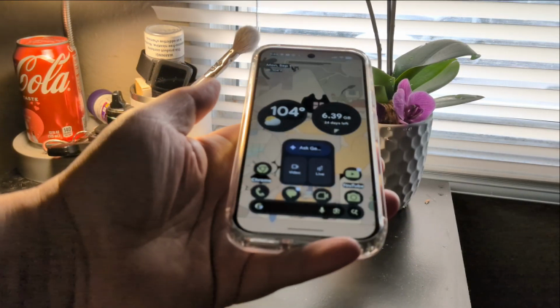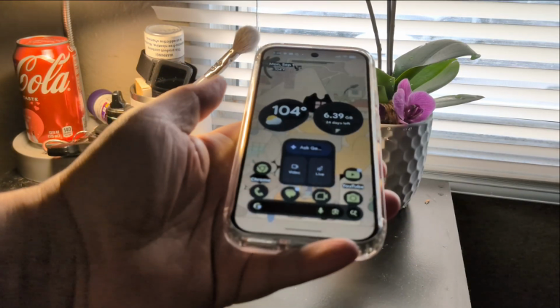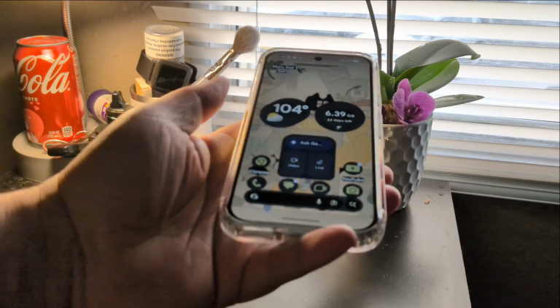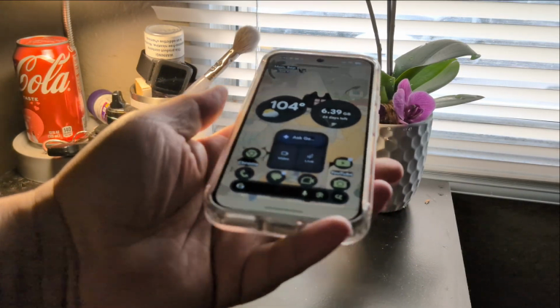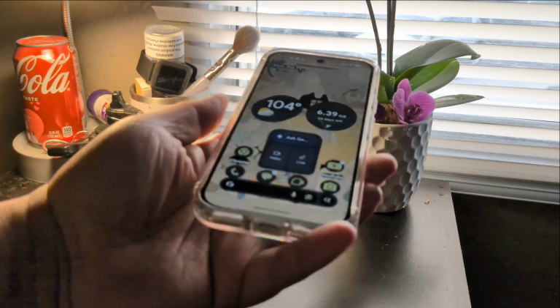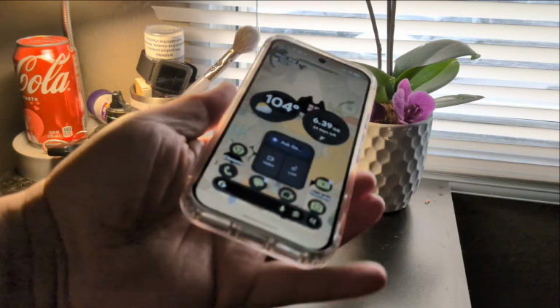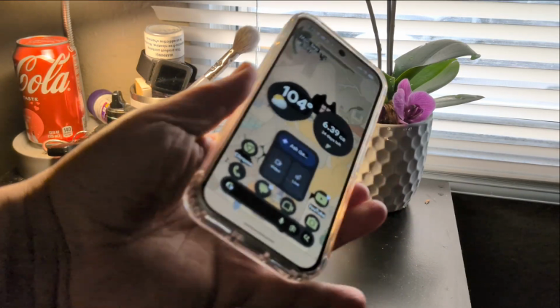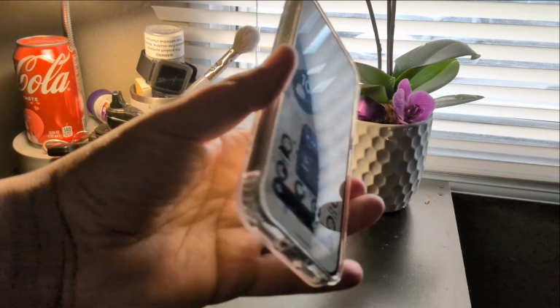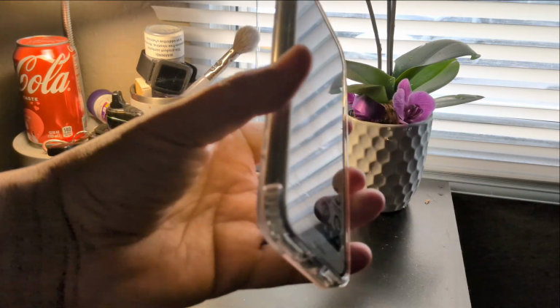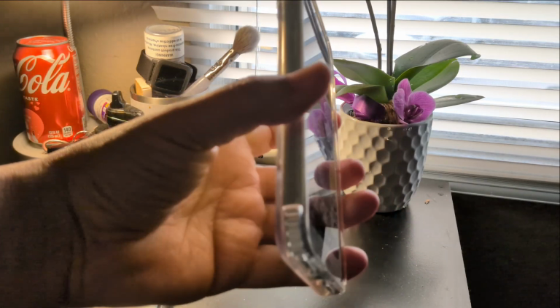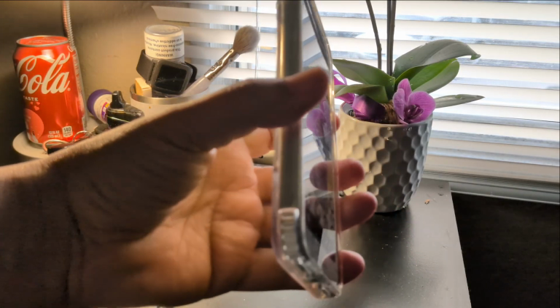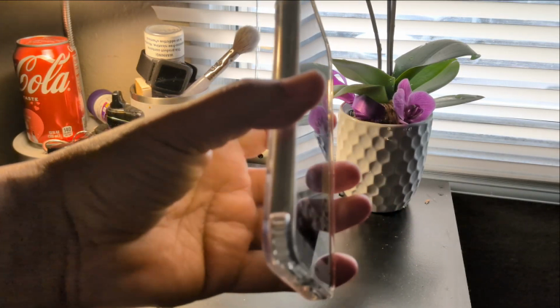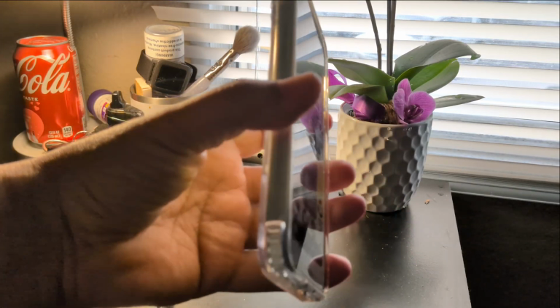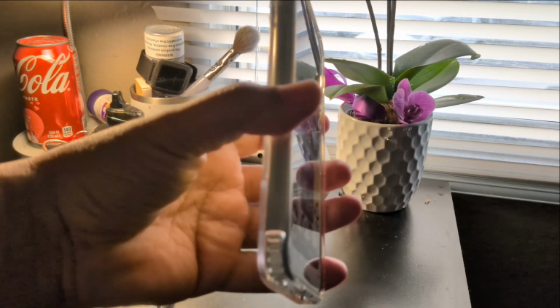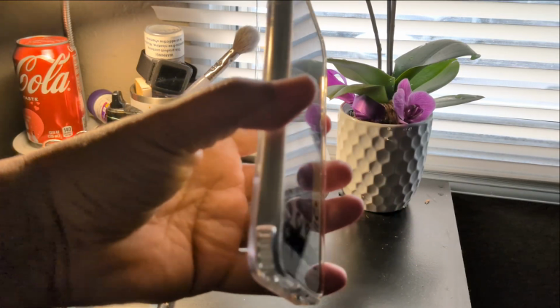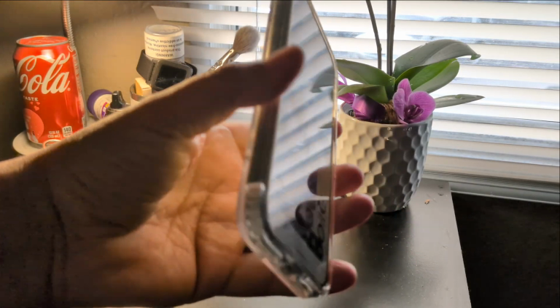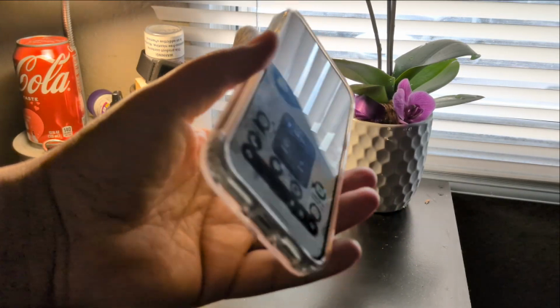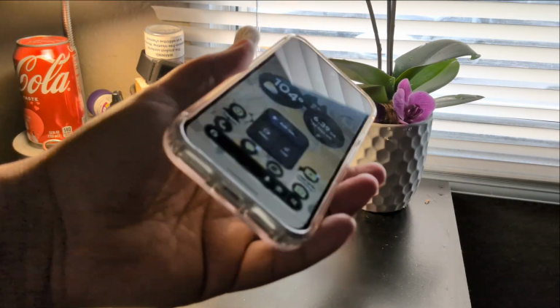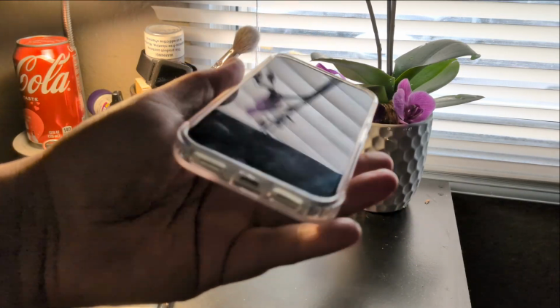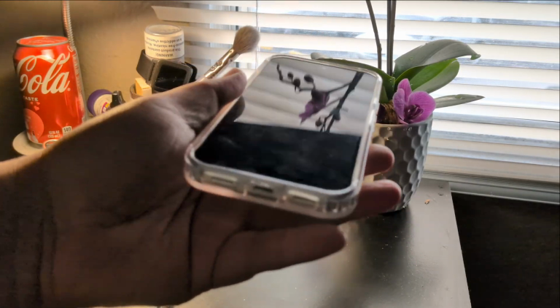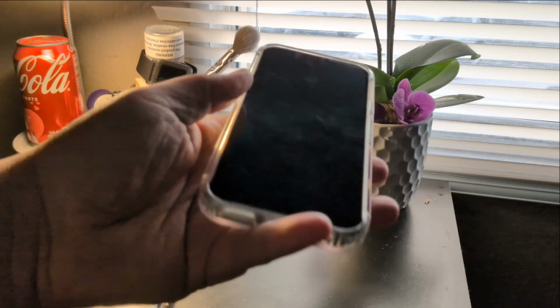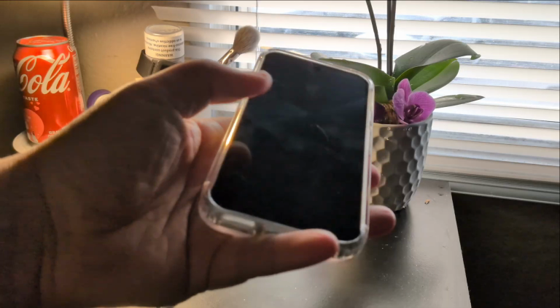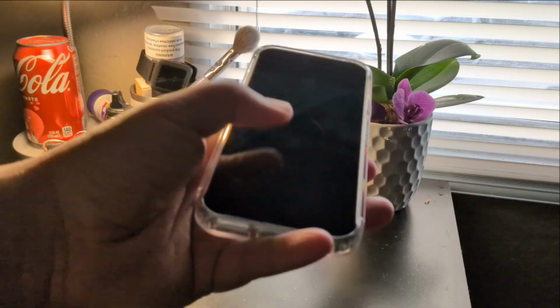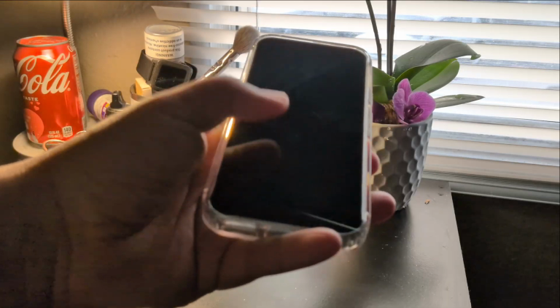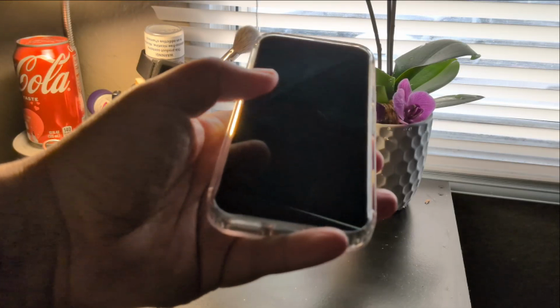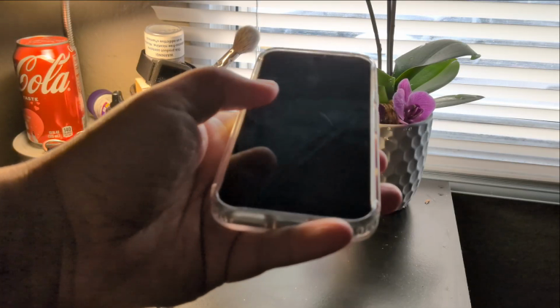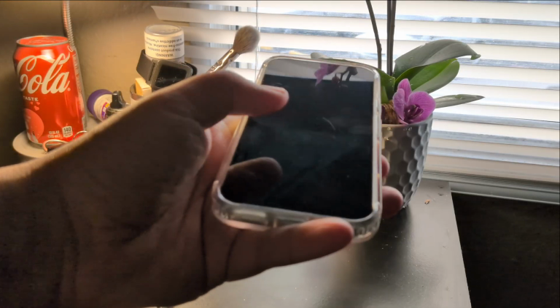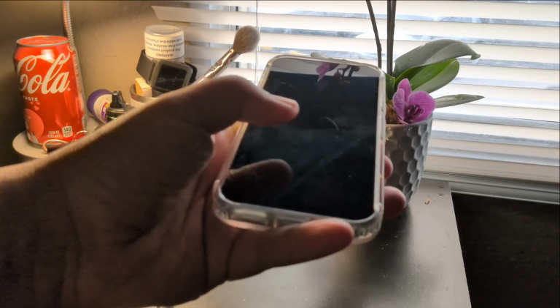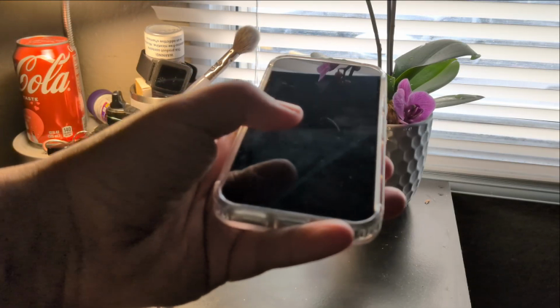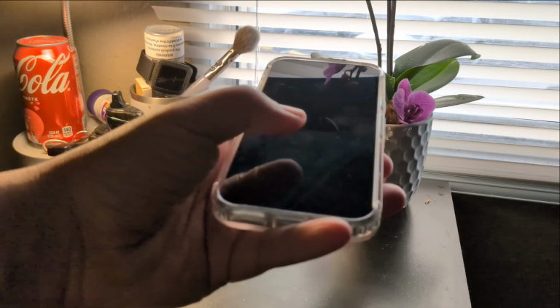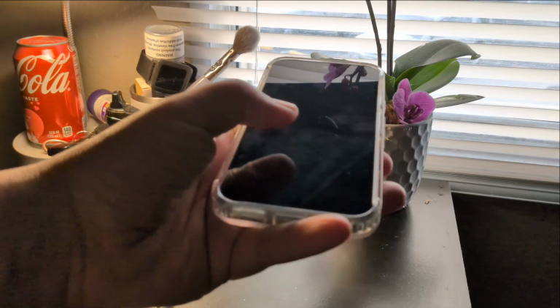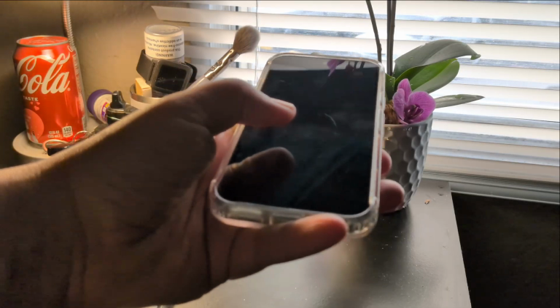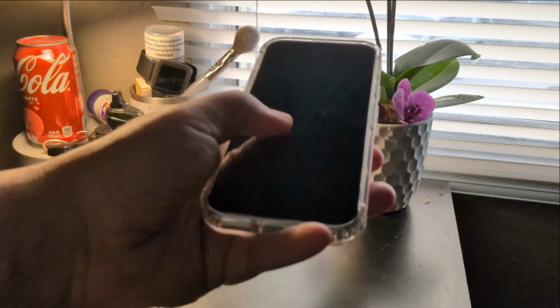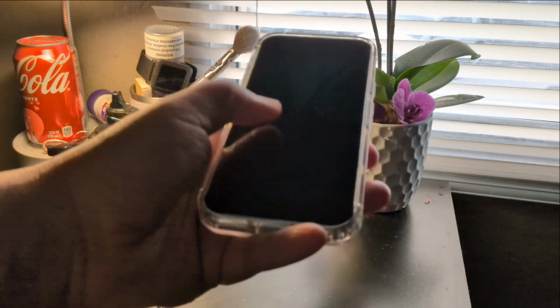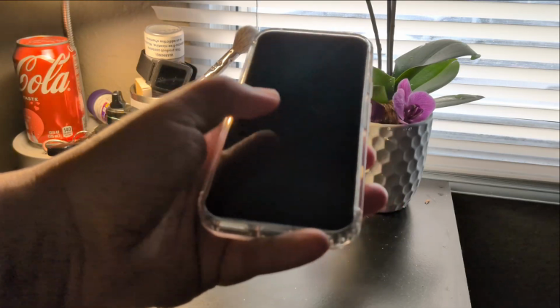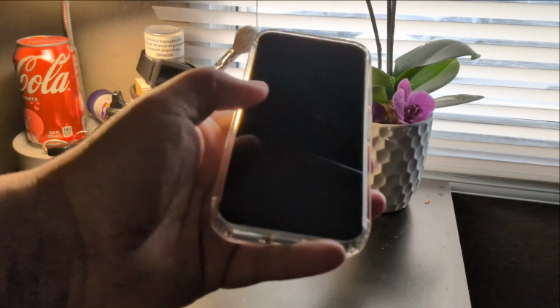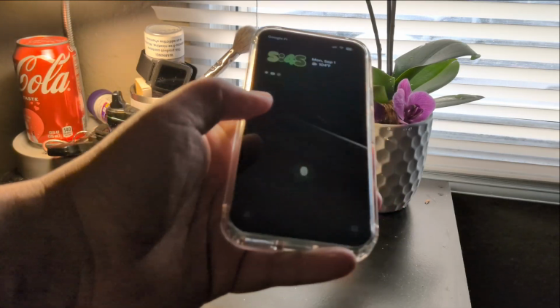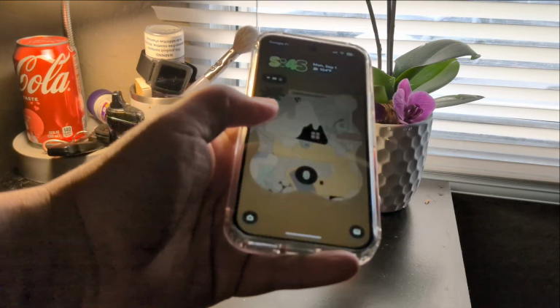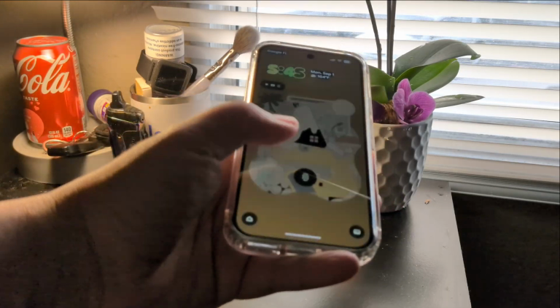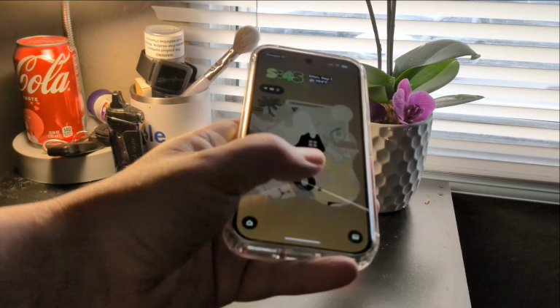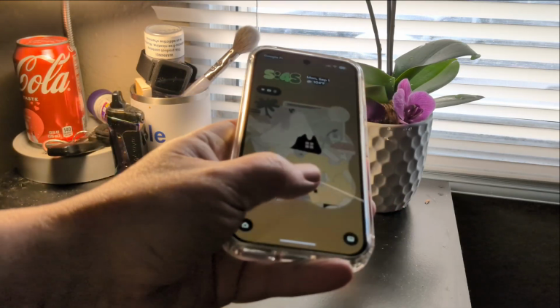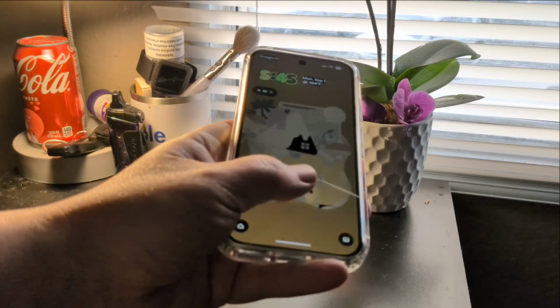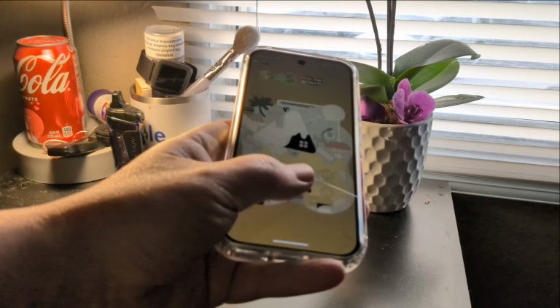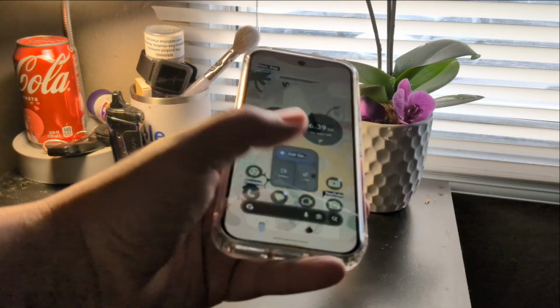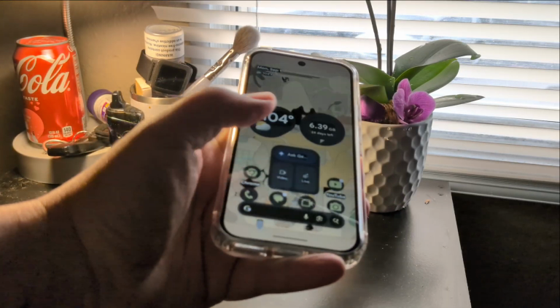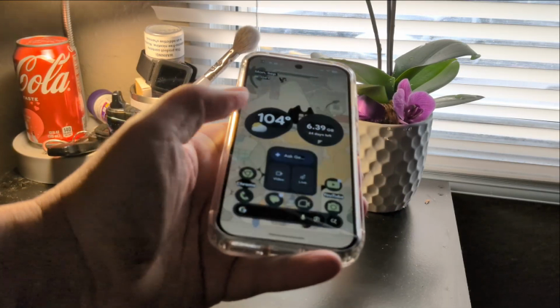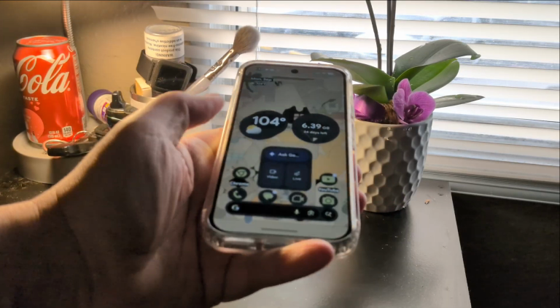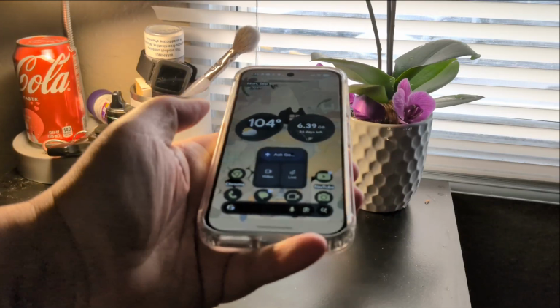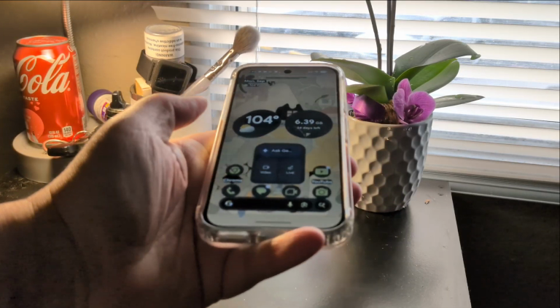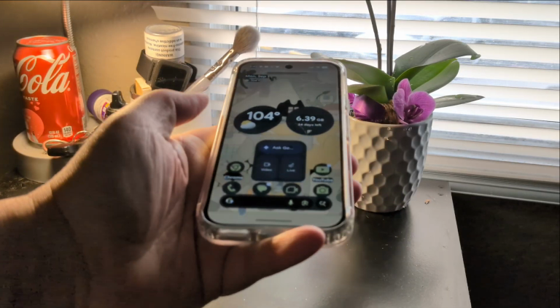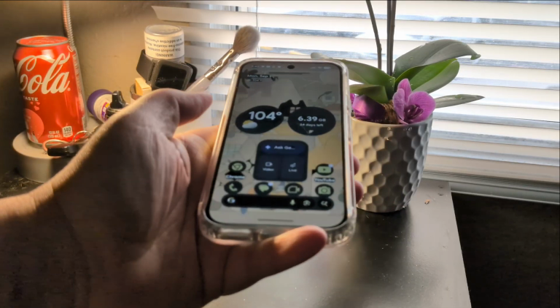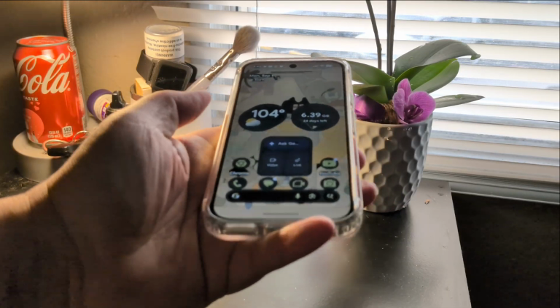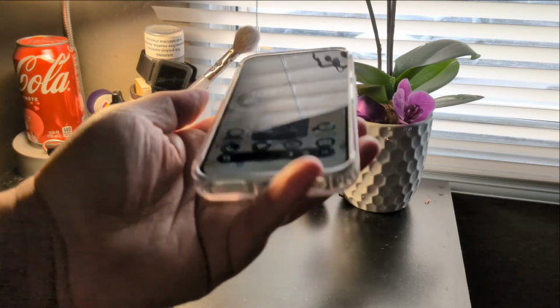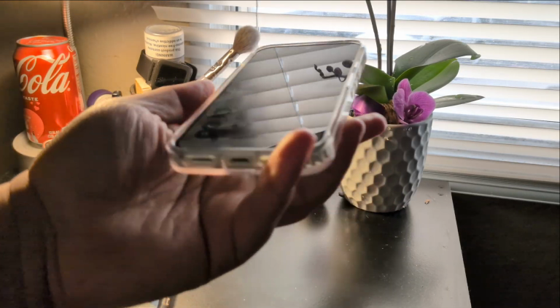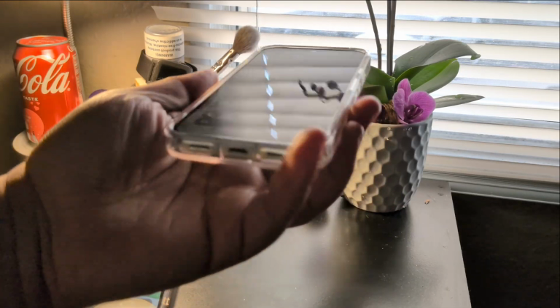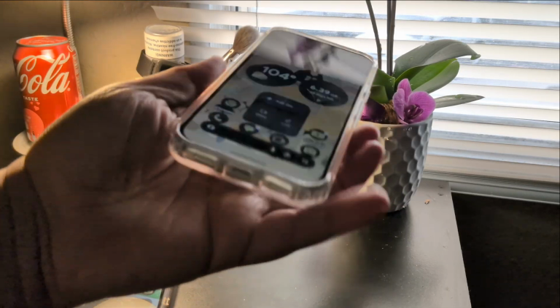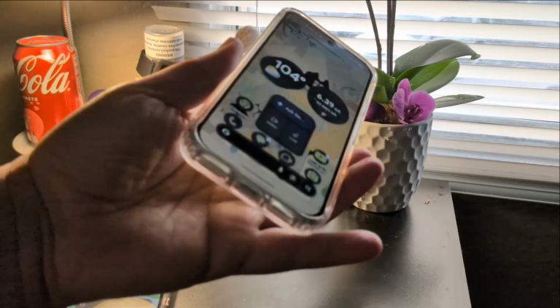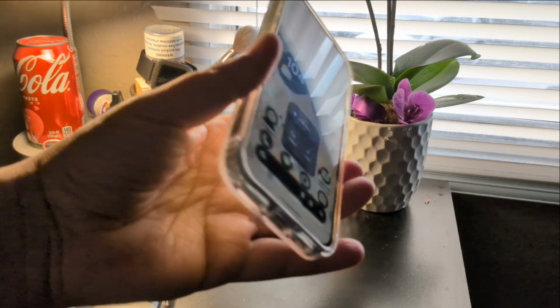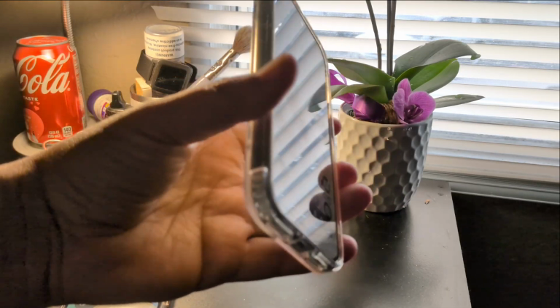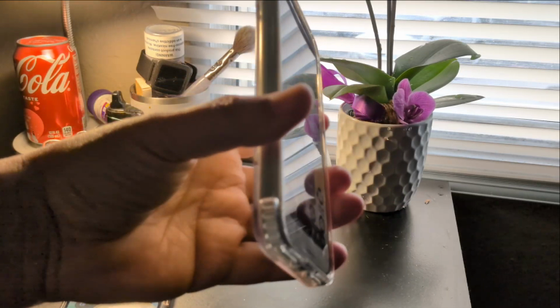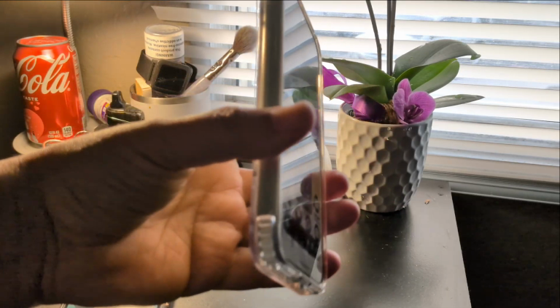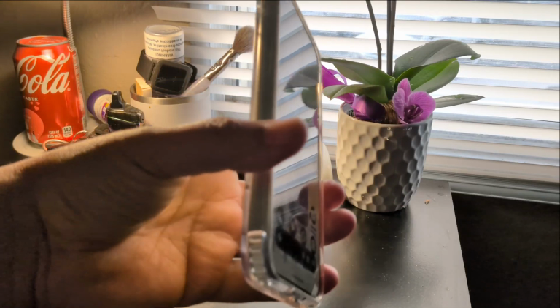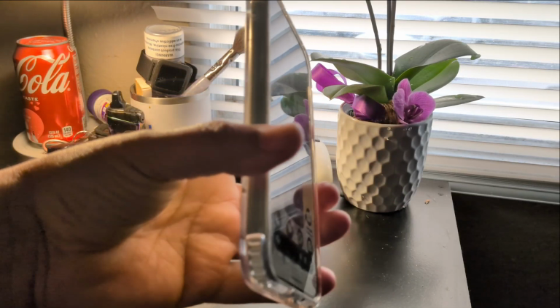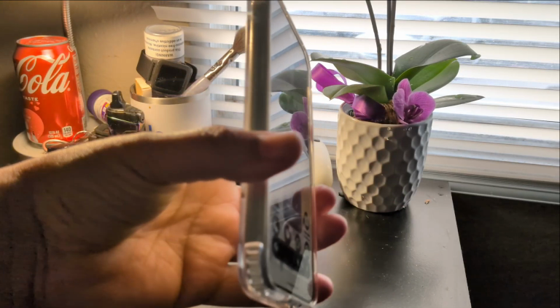That was a light touch — barely put my thumb on the screen and it read it. So that's actually pretty good.